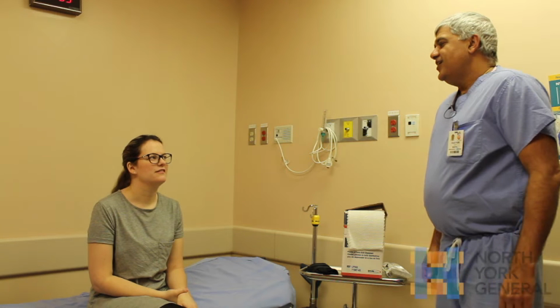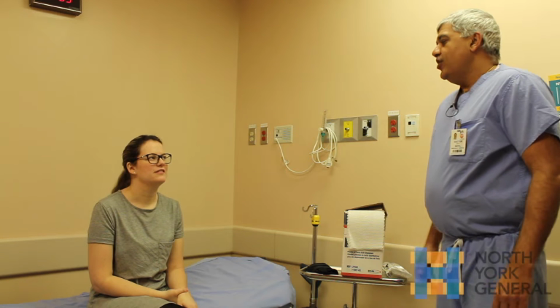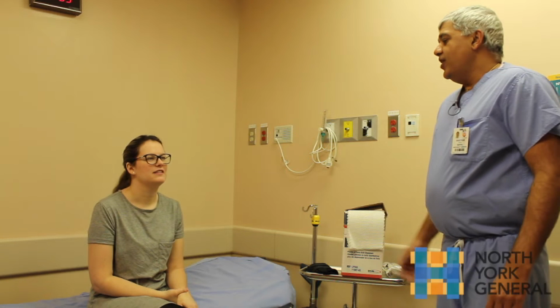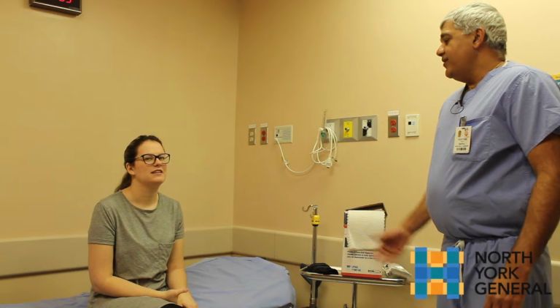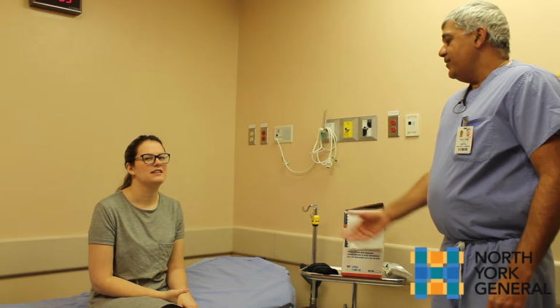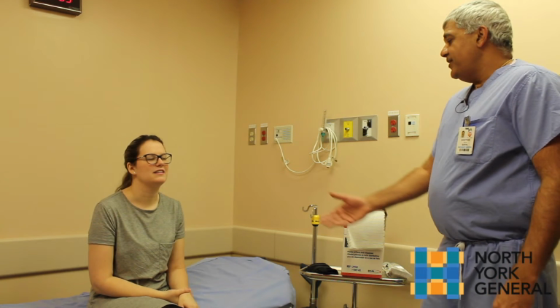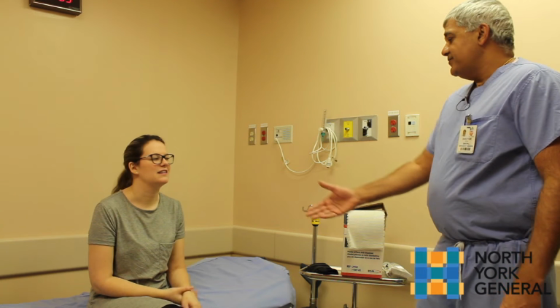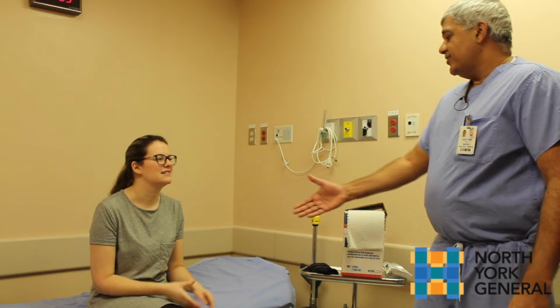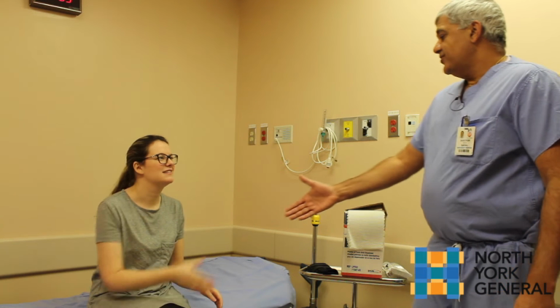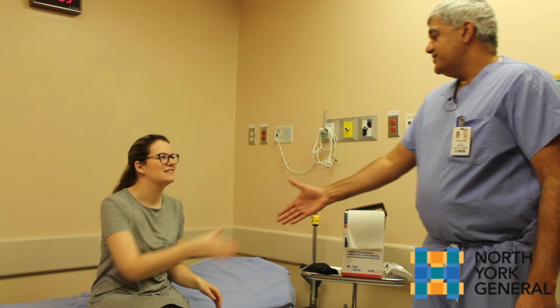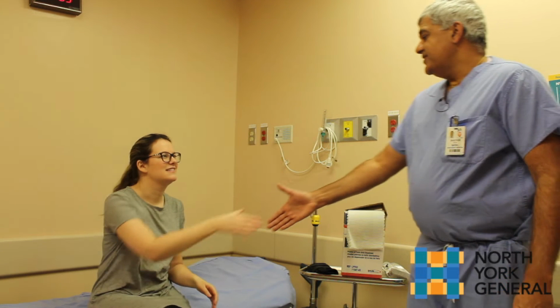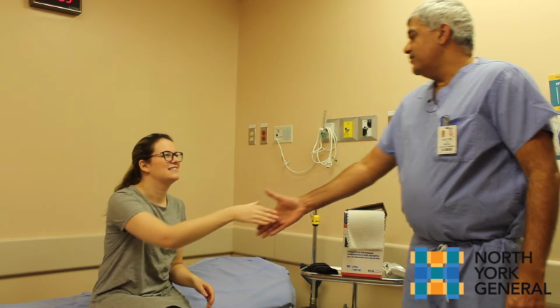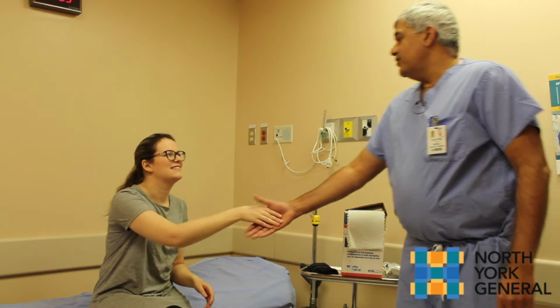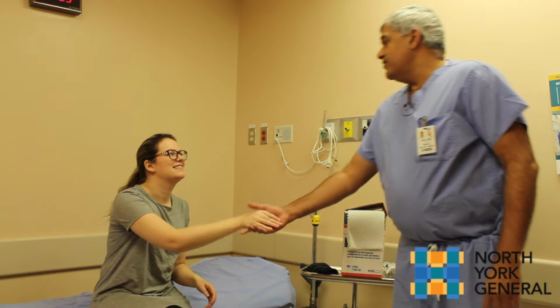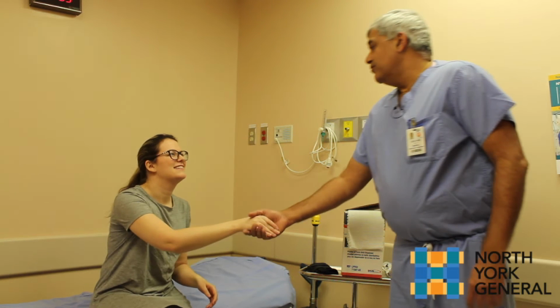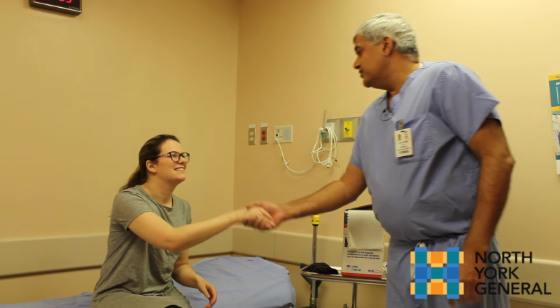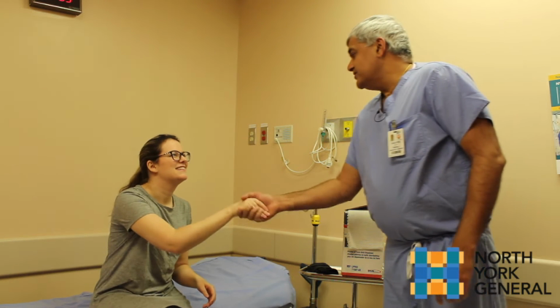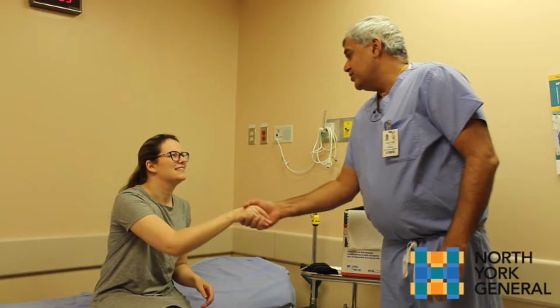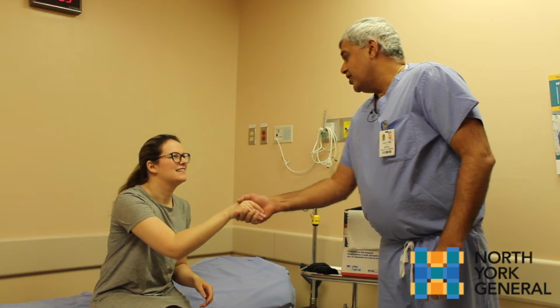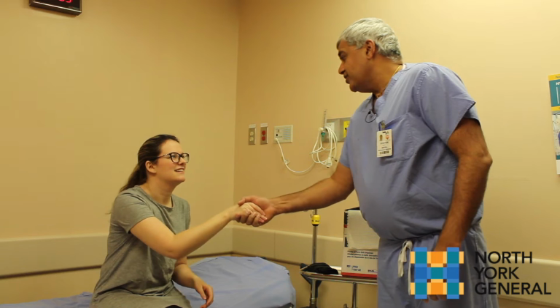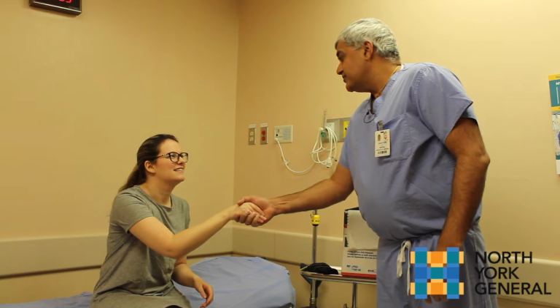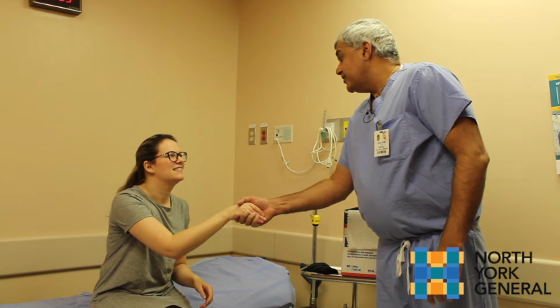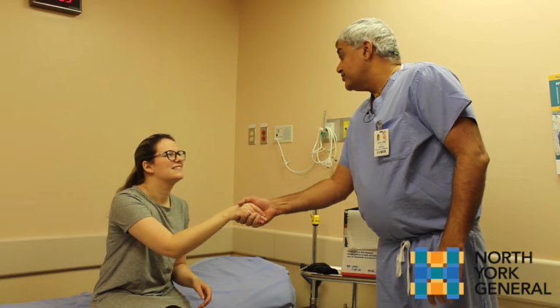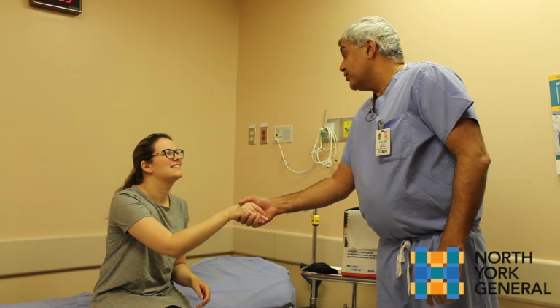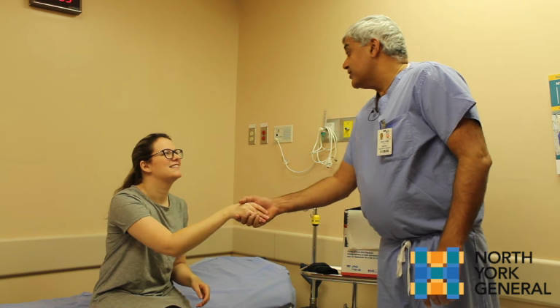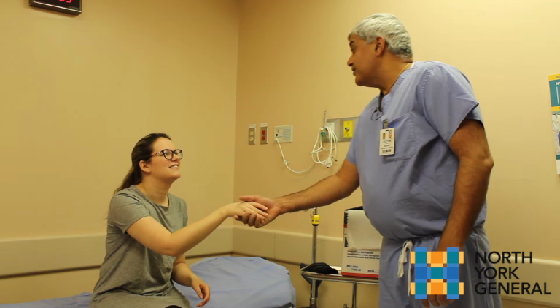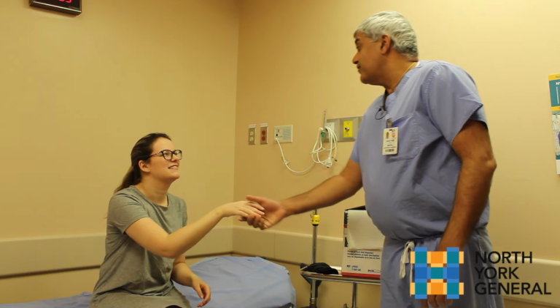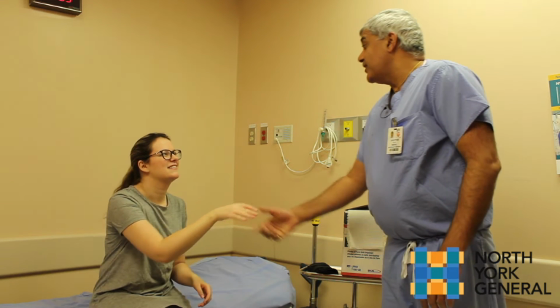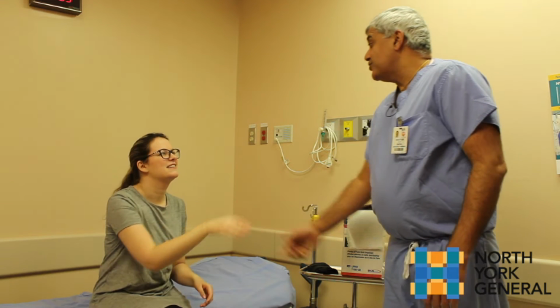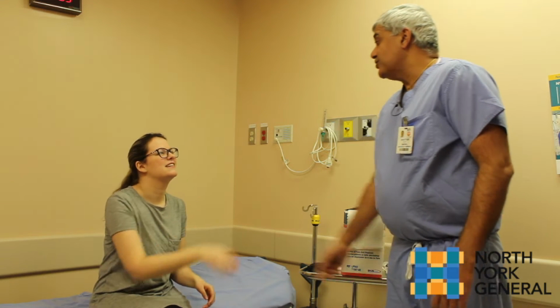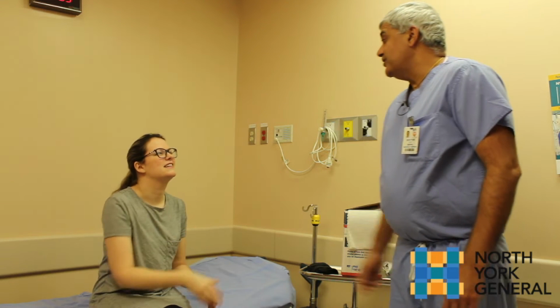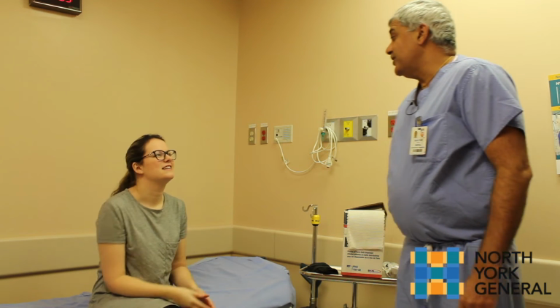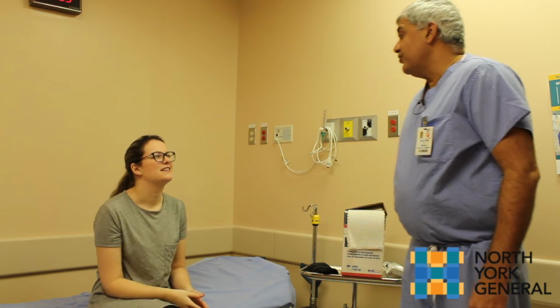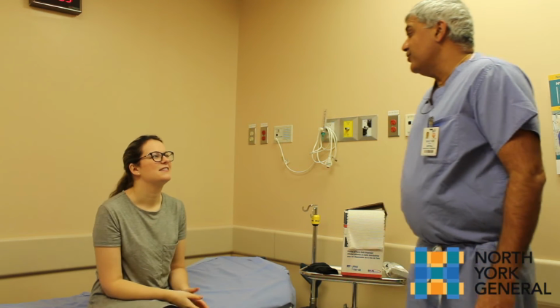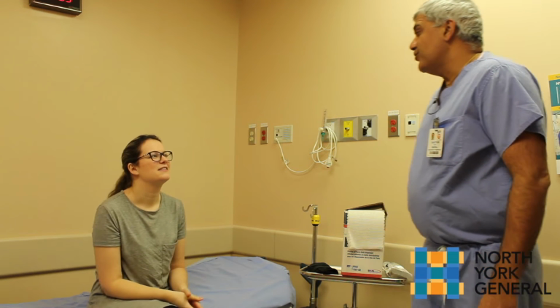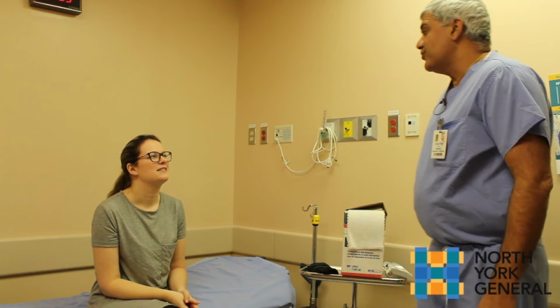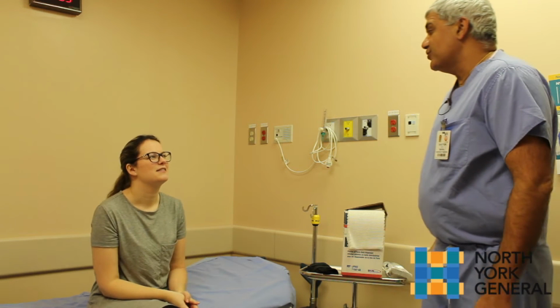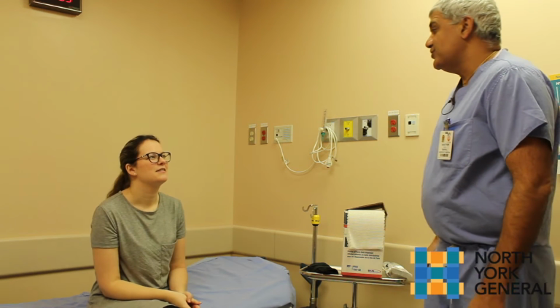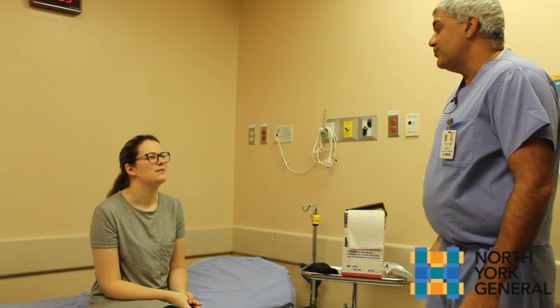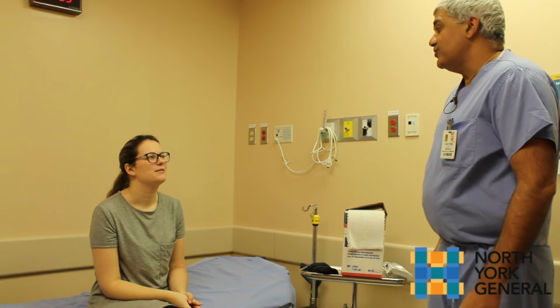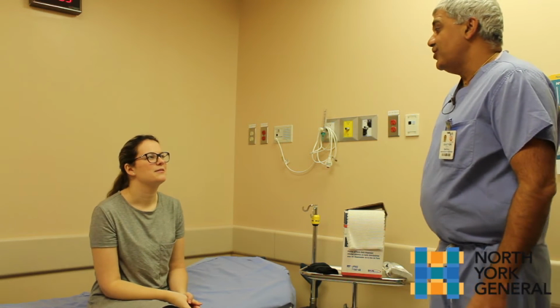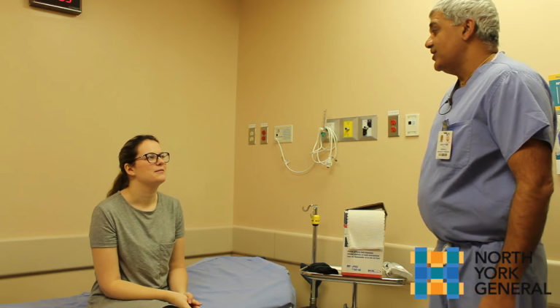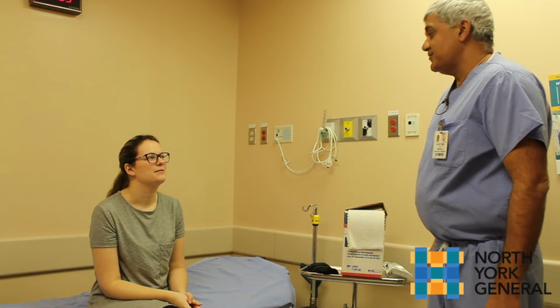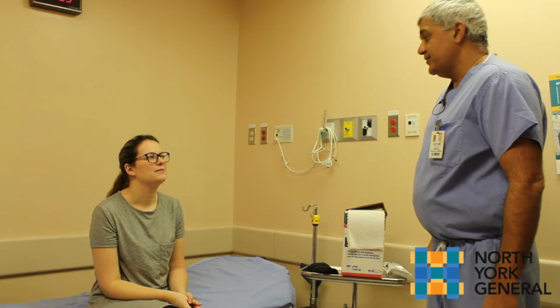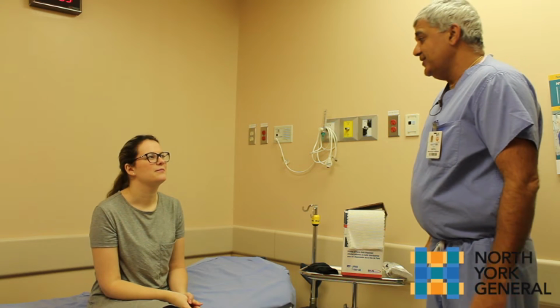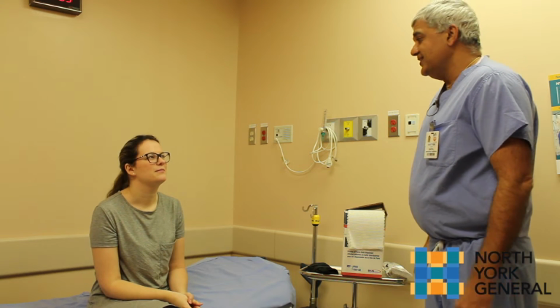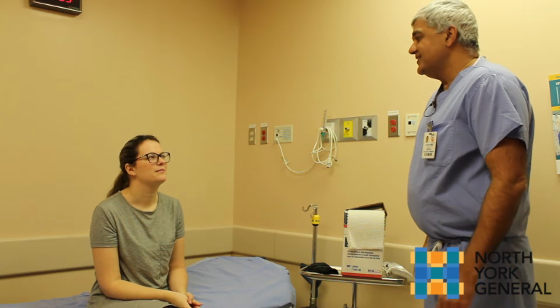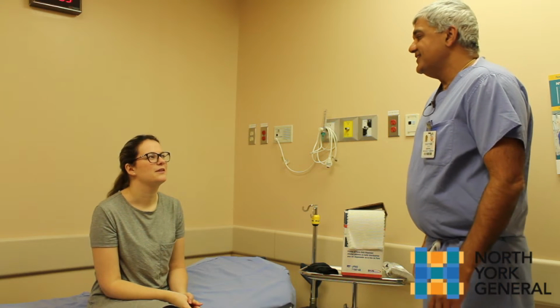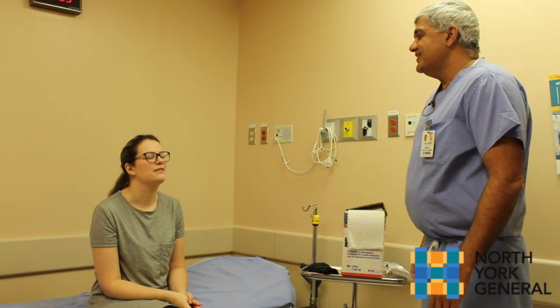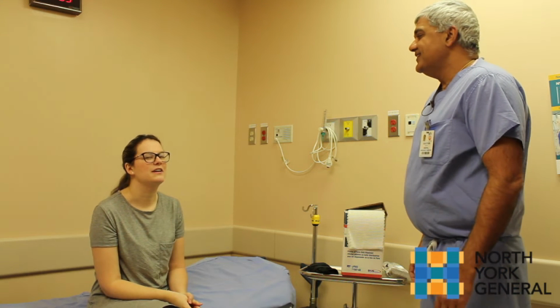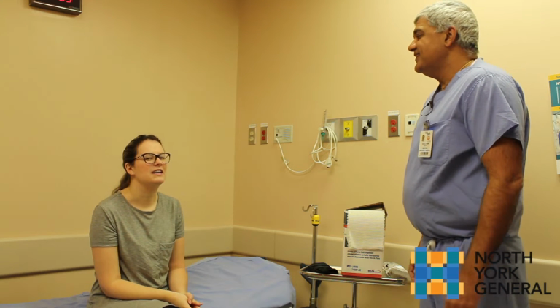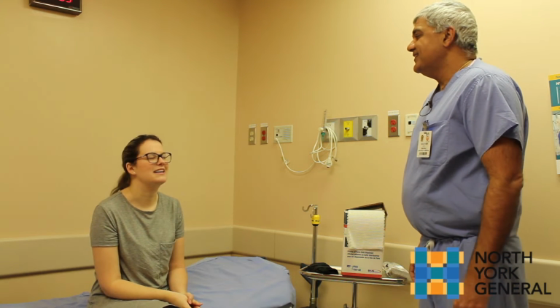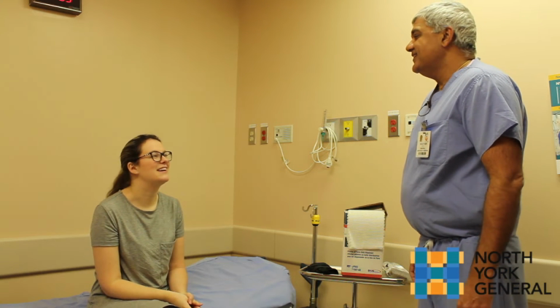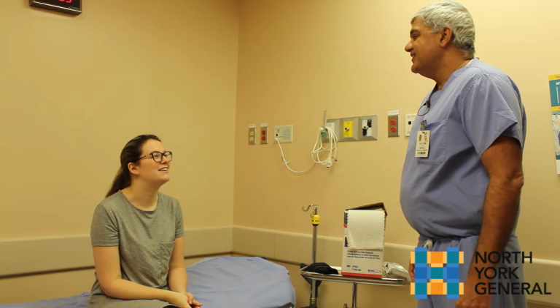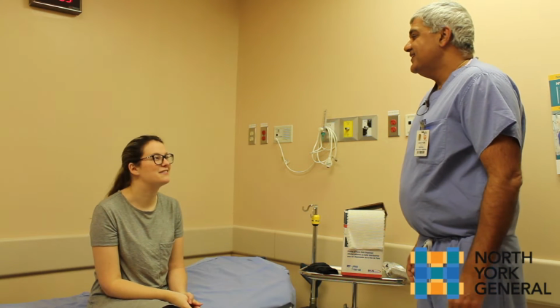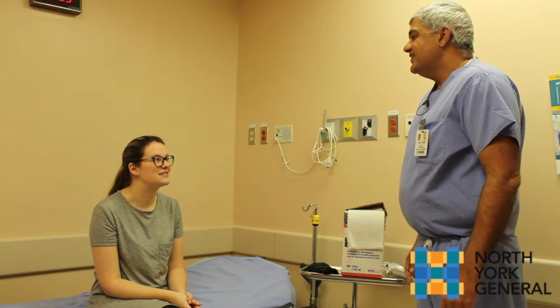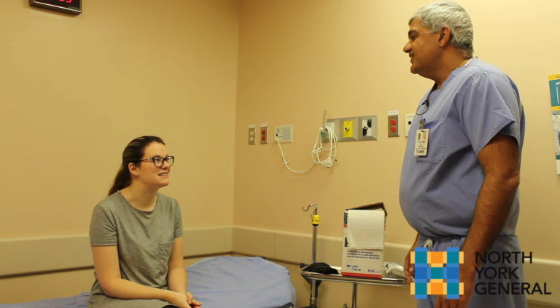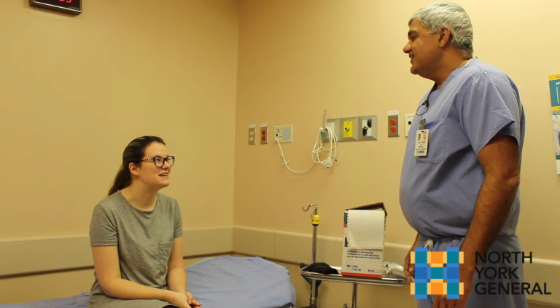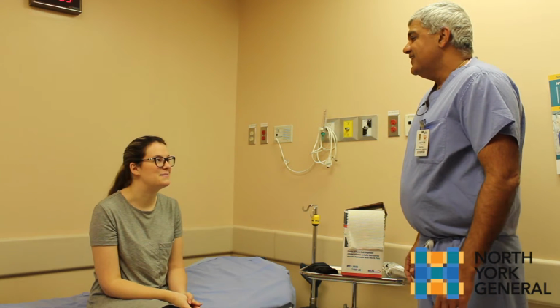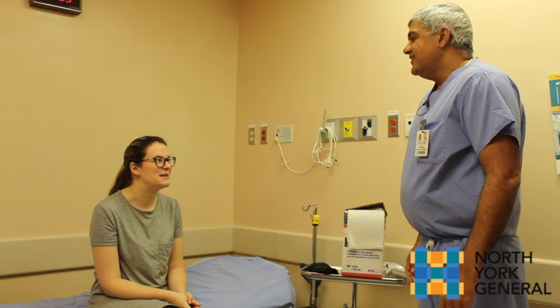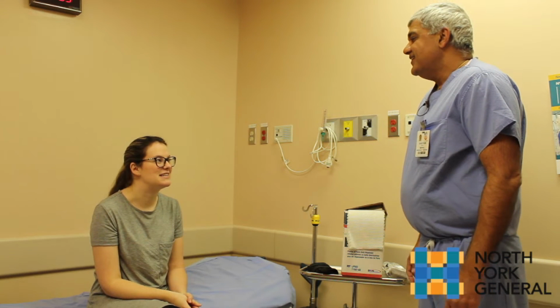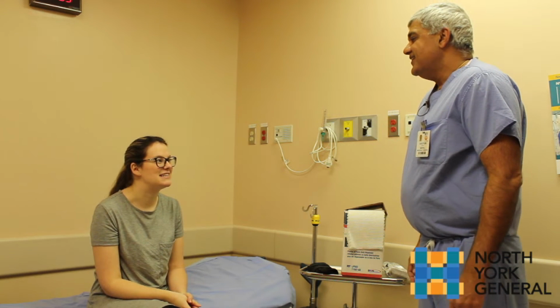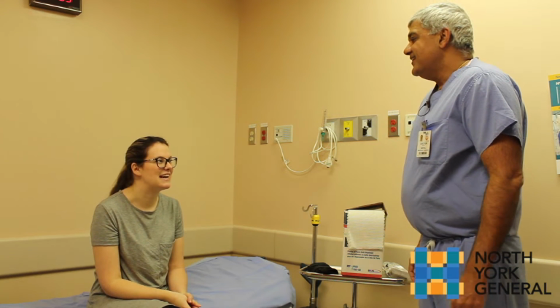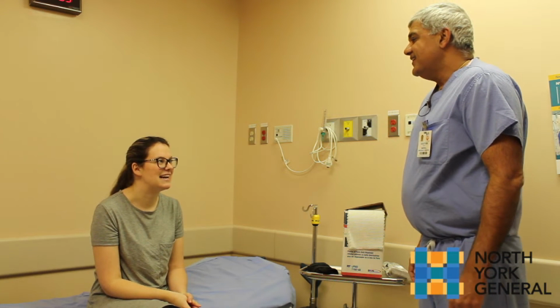Hi, my name is Aaron Sale, one of the emergency doctors. I also work in the fracture clinic here at North York General Hospital. Thank you for seeing me today.